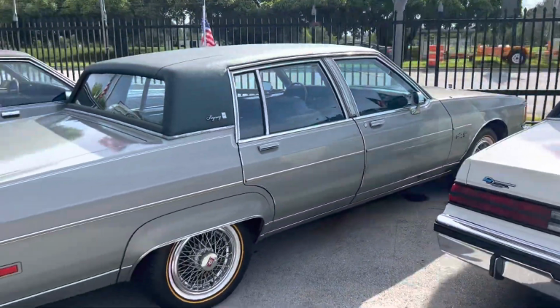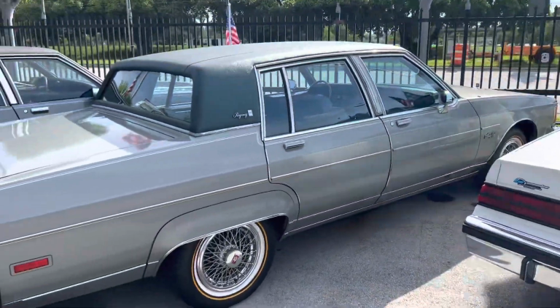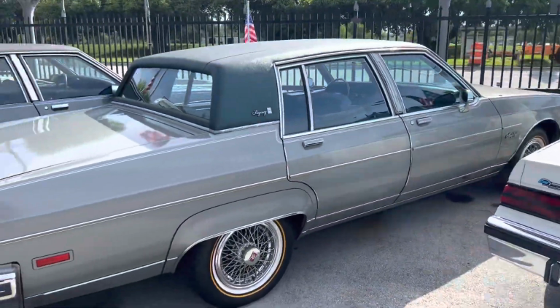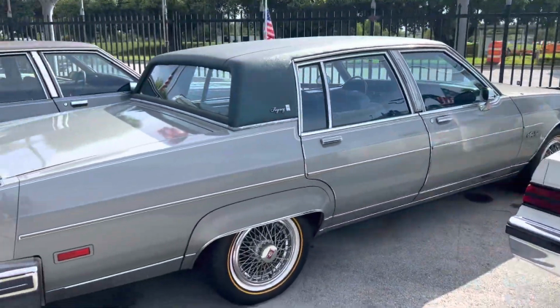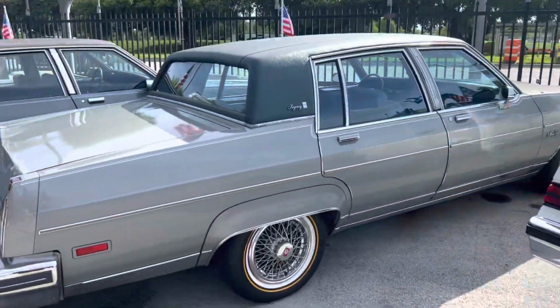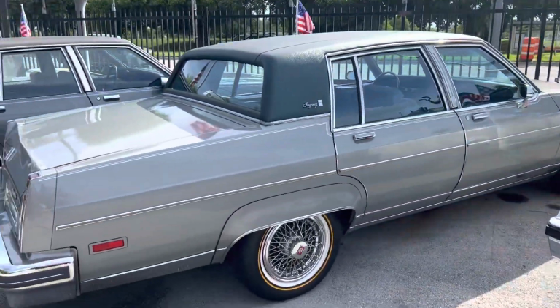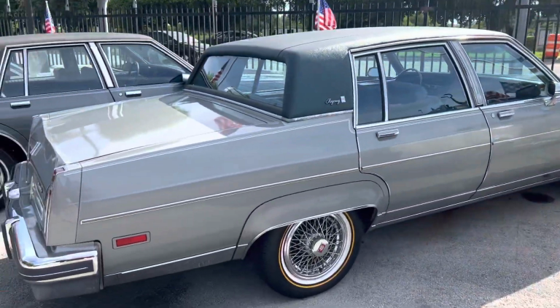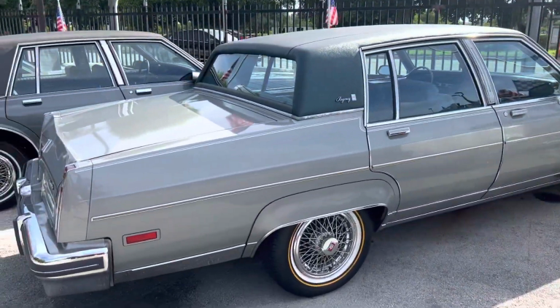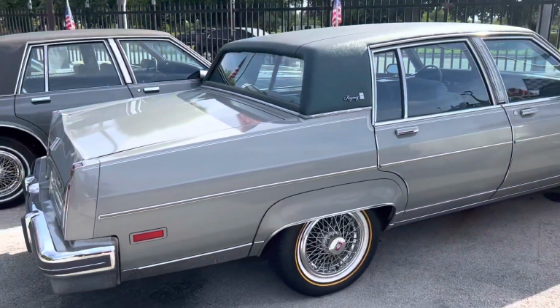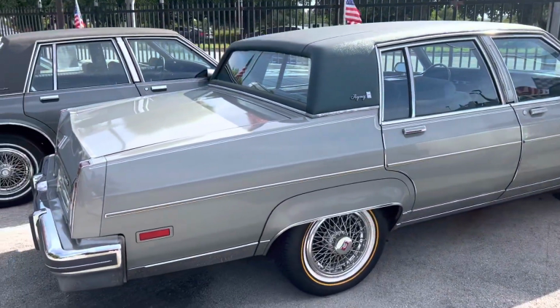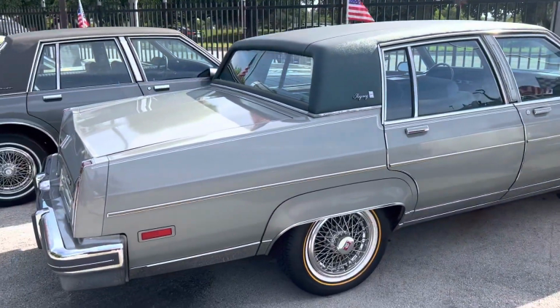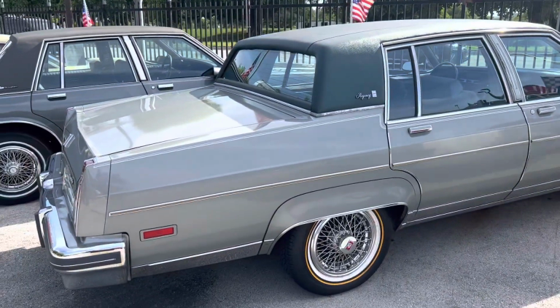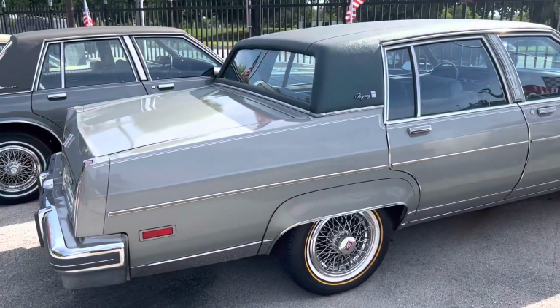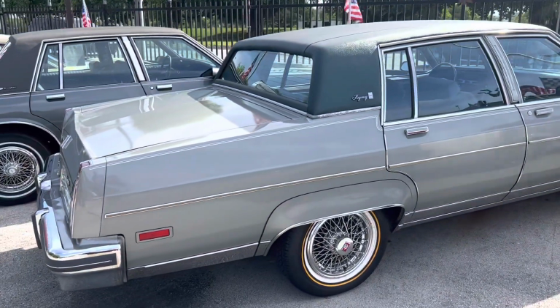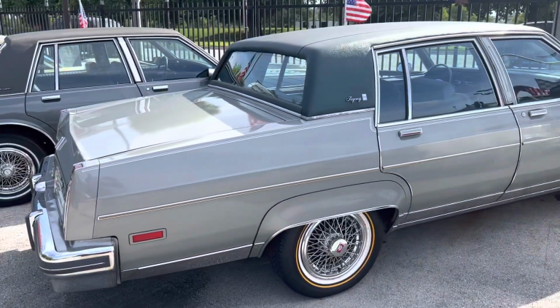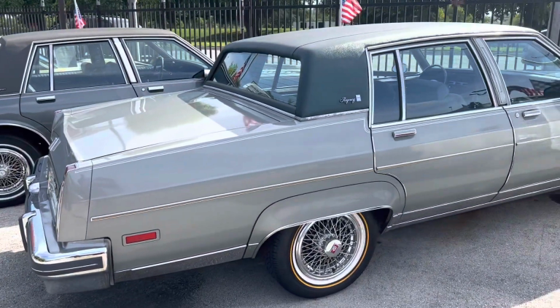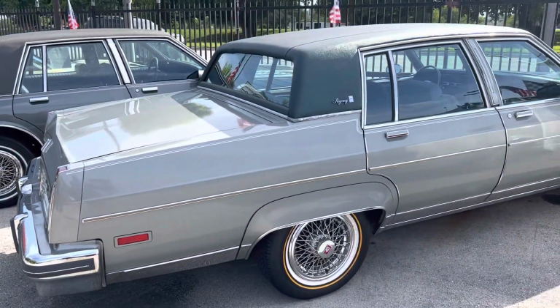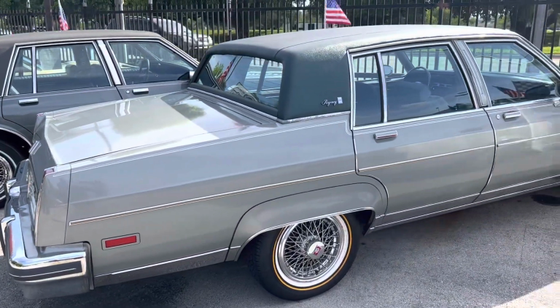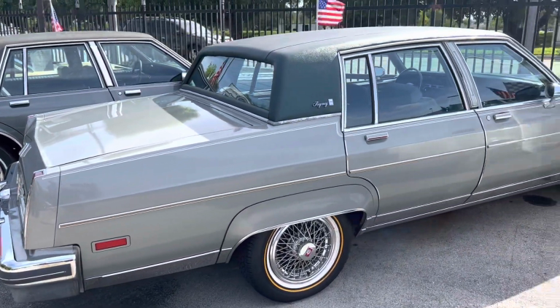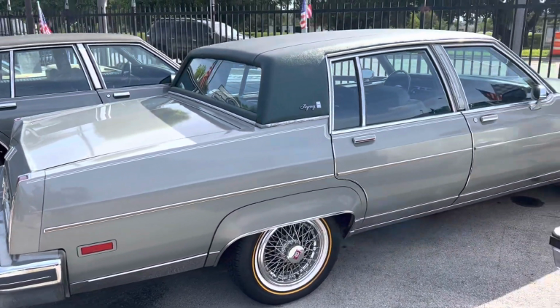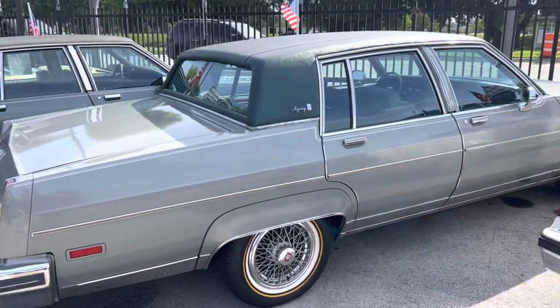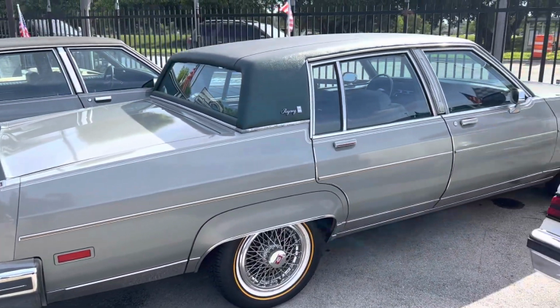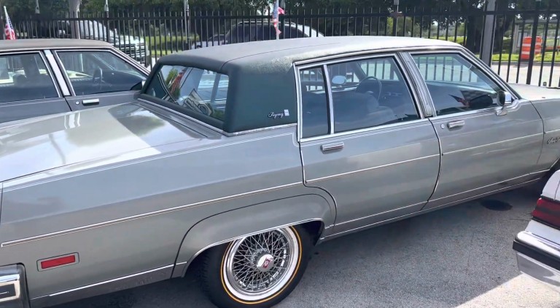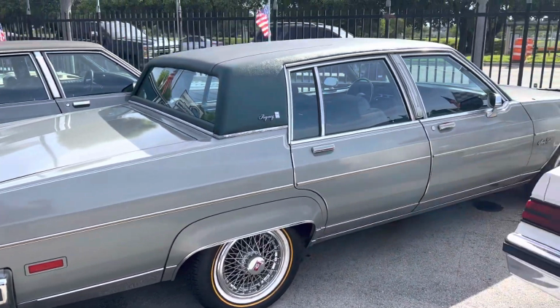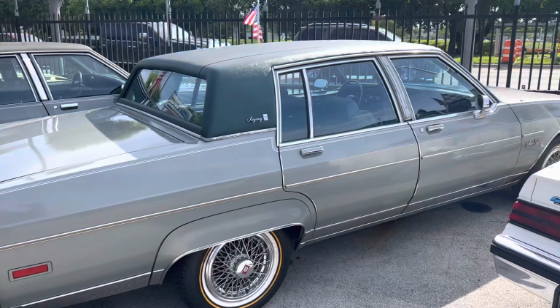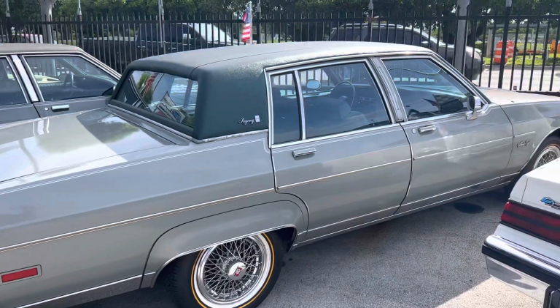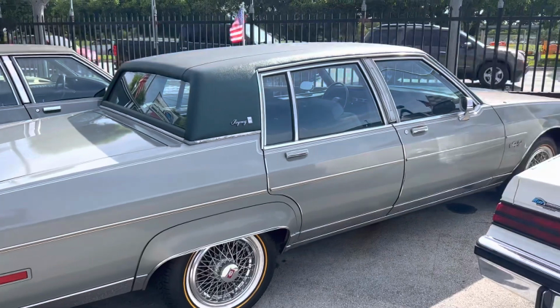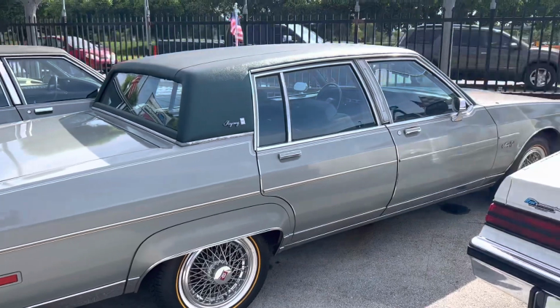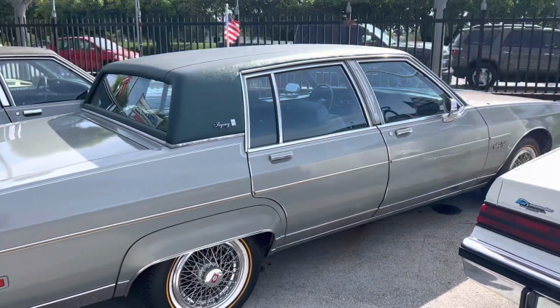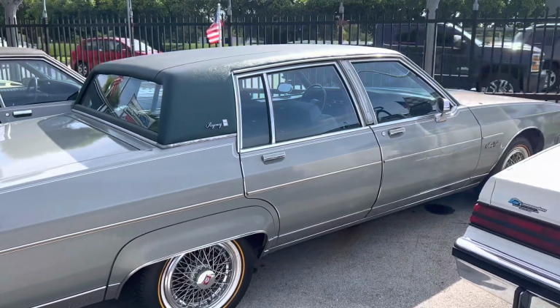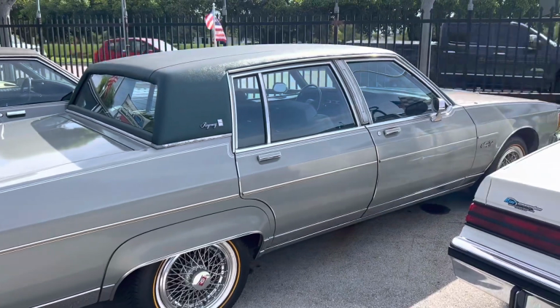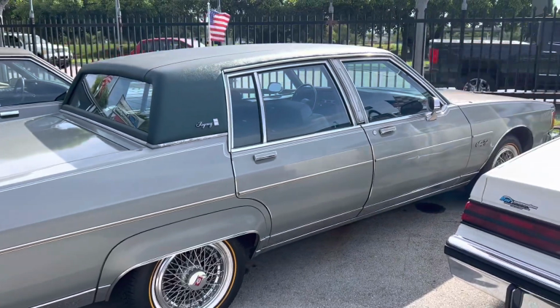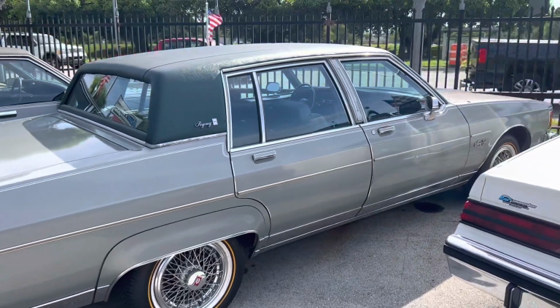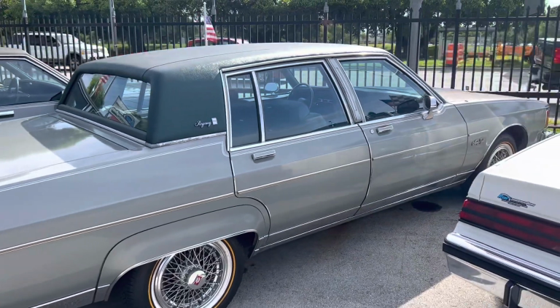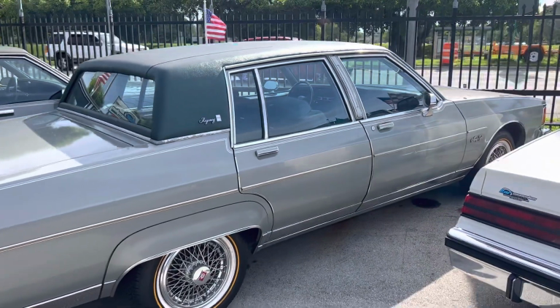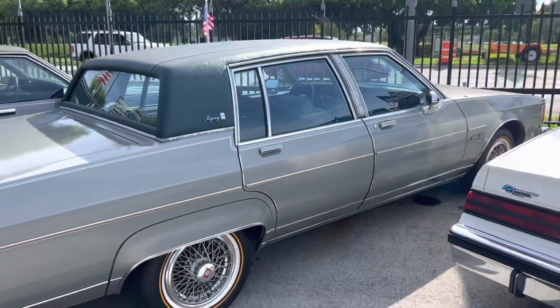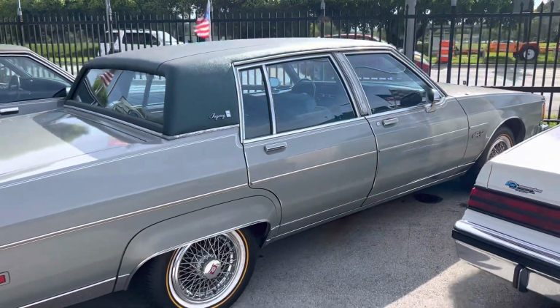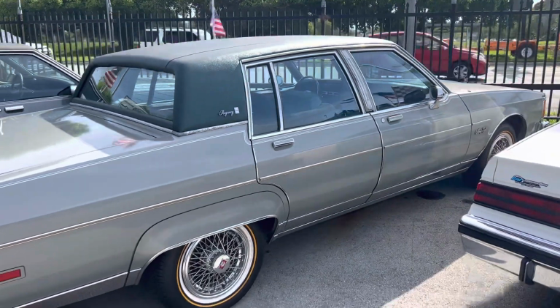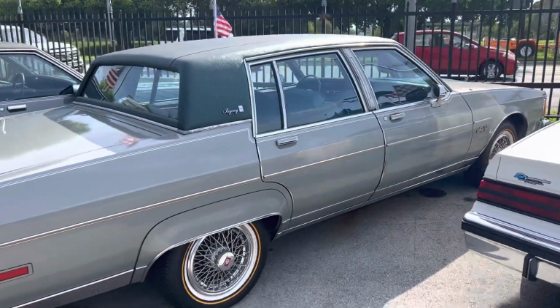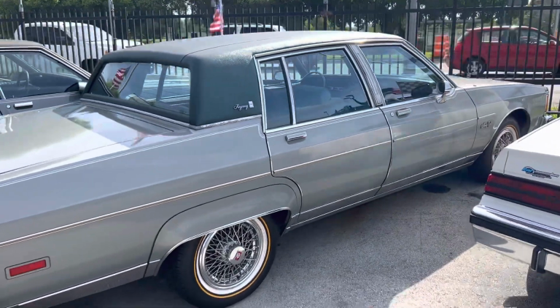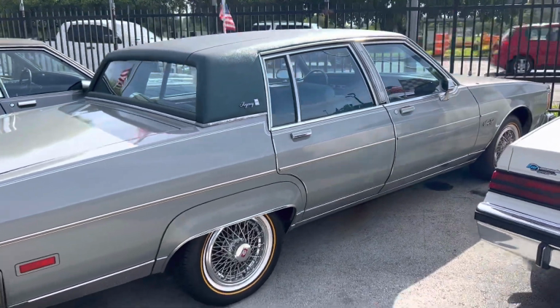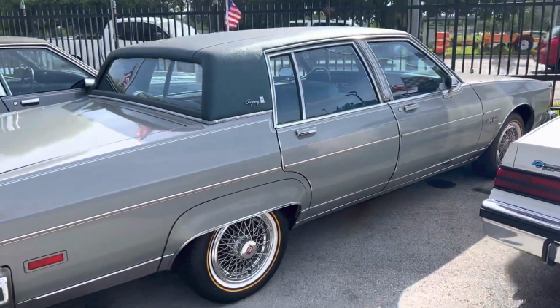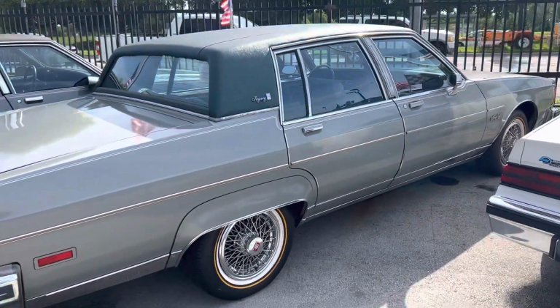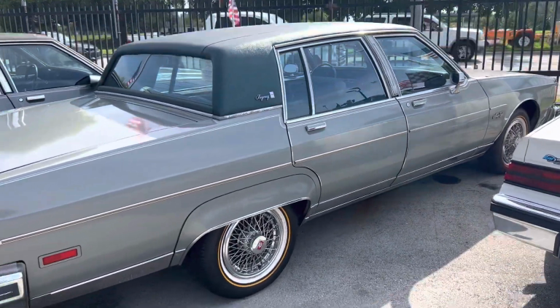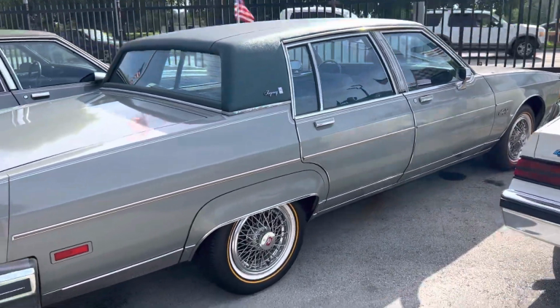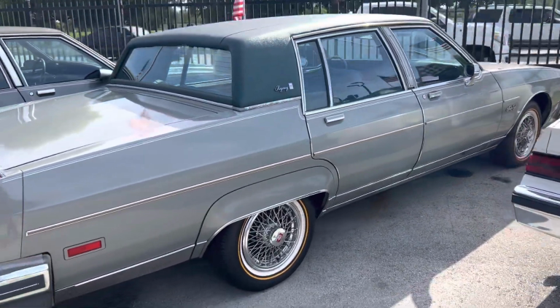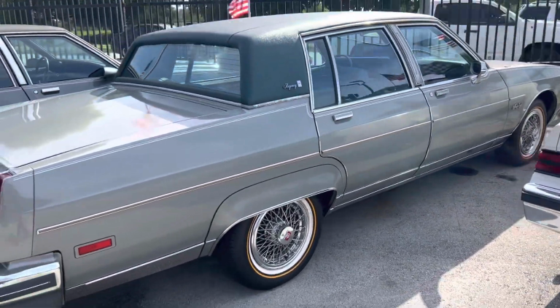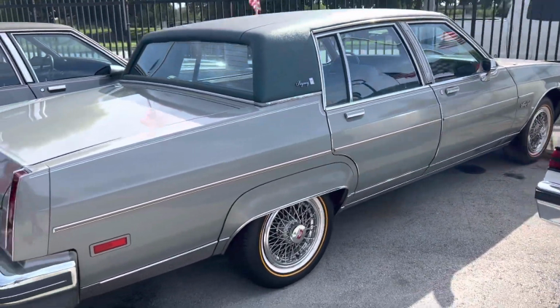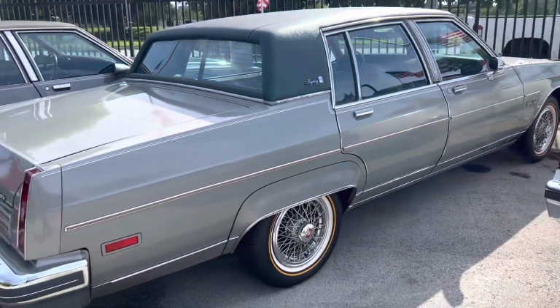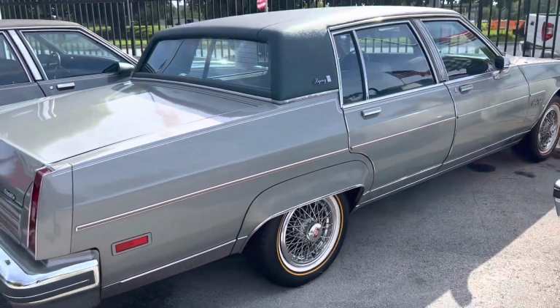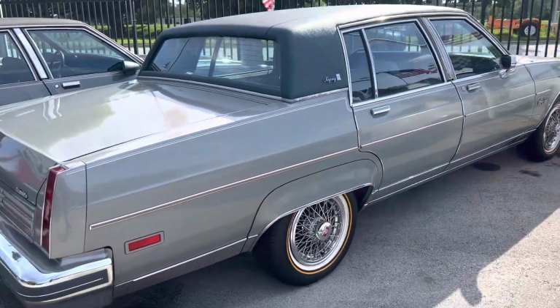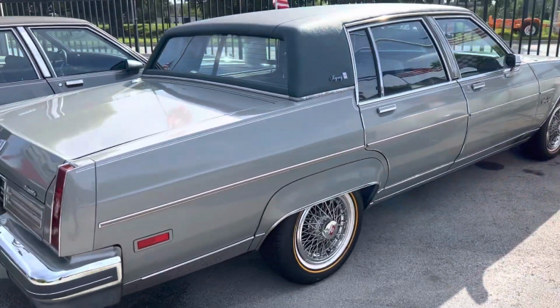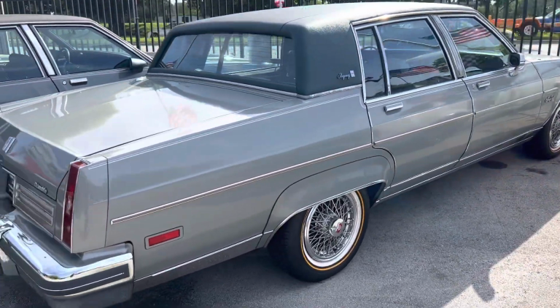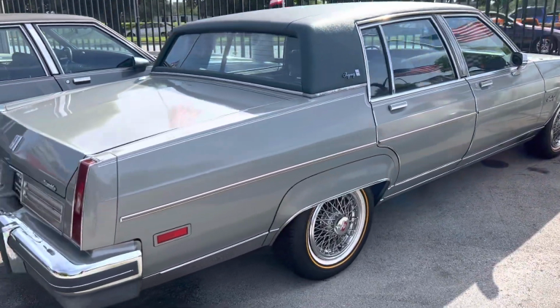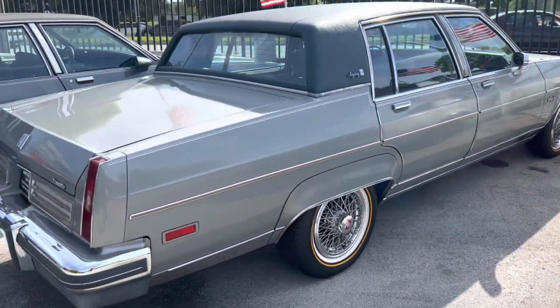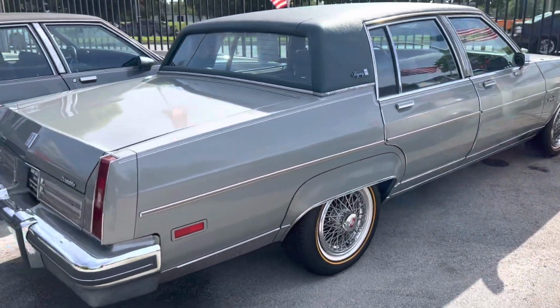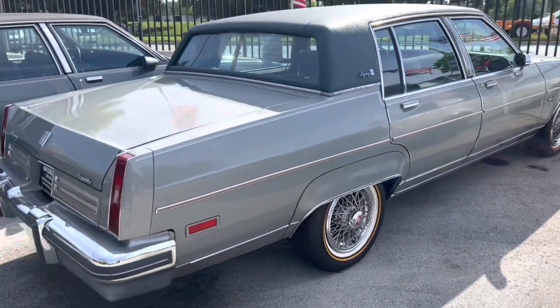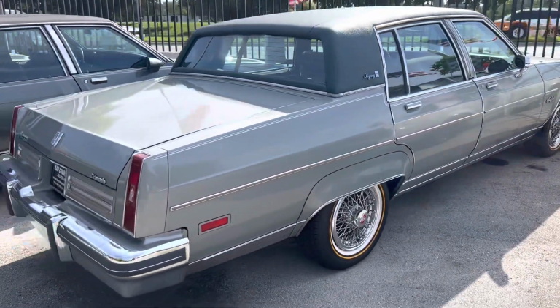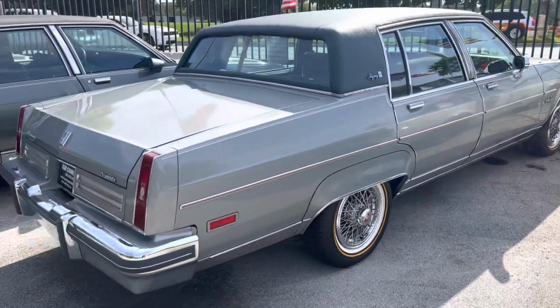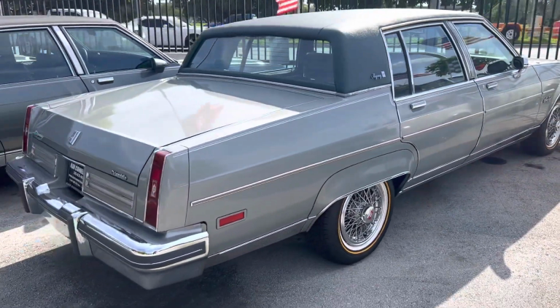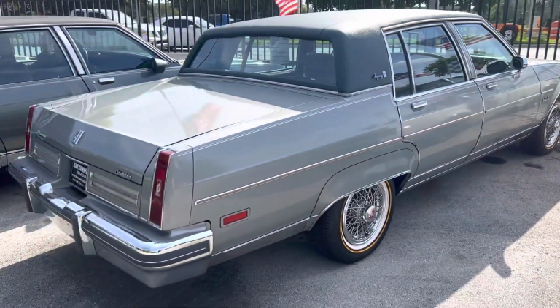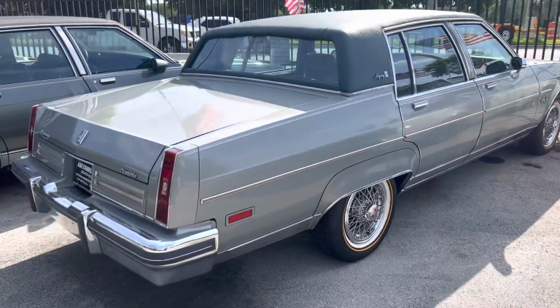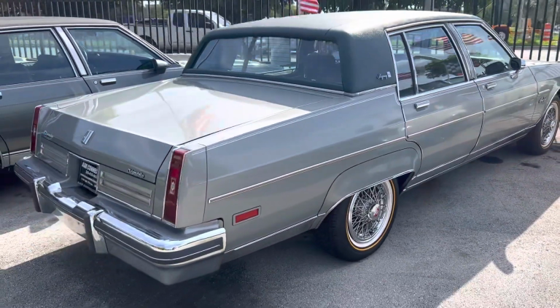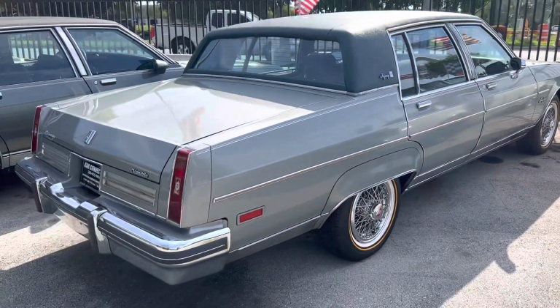One of two Oldsmobile '98 Regency Broughams — we have a white one also, both of them.